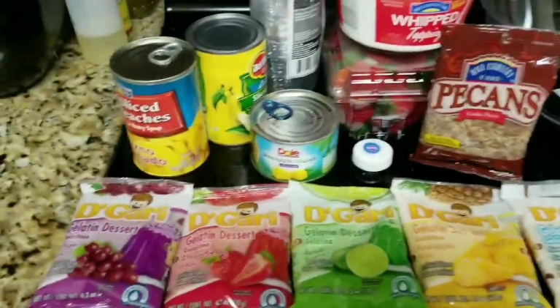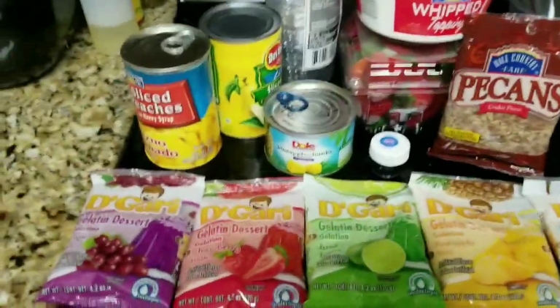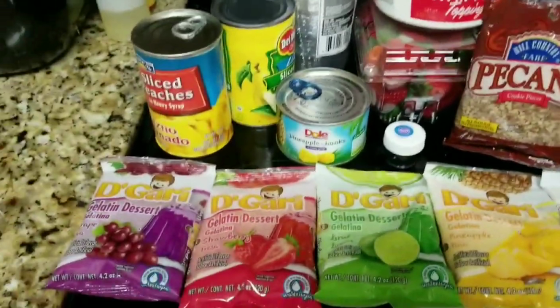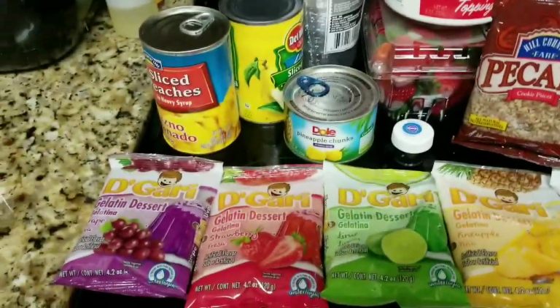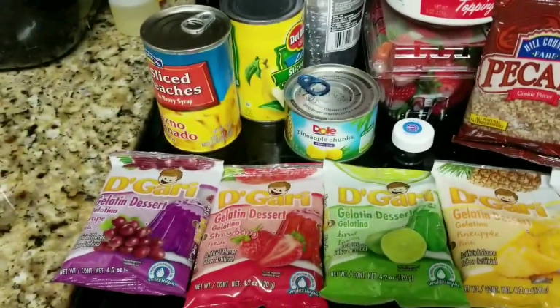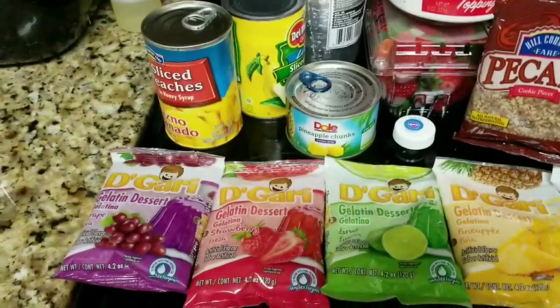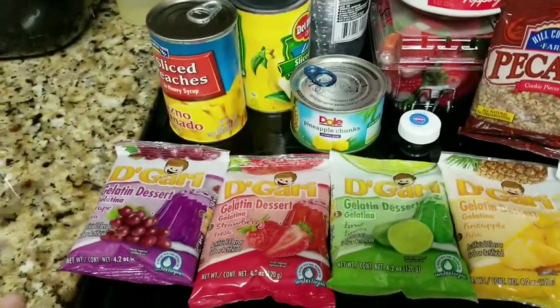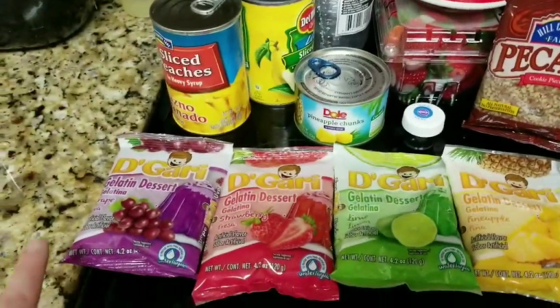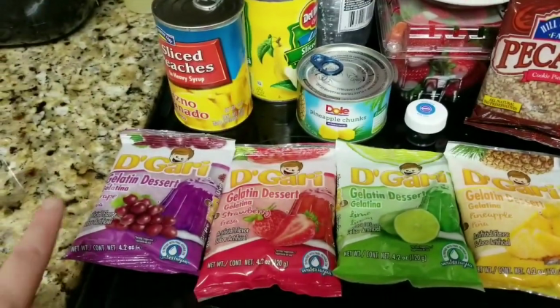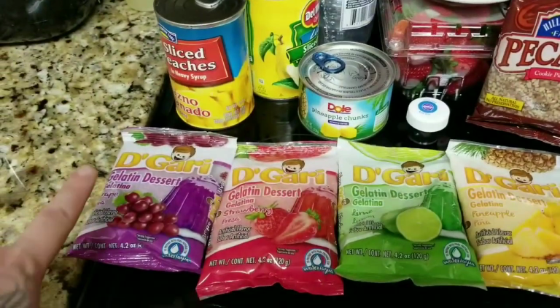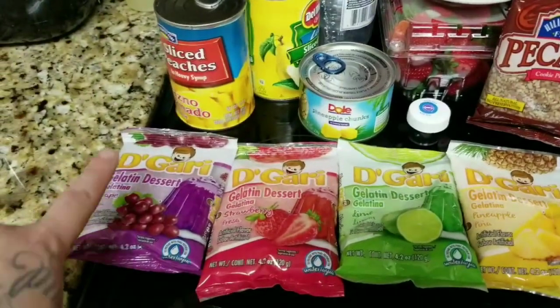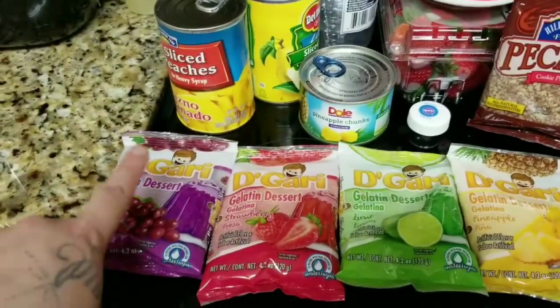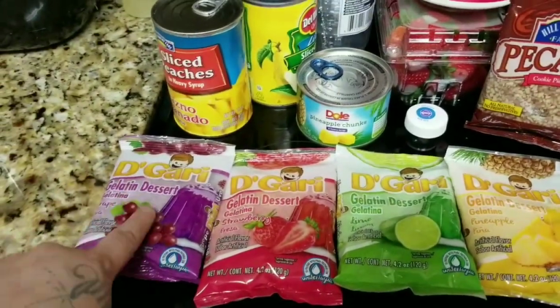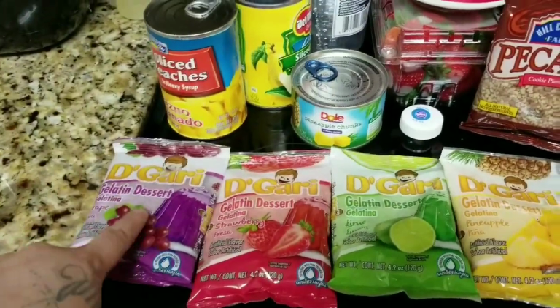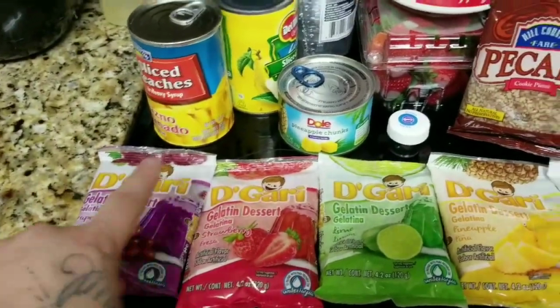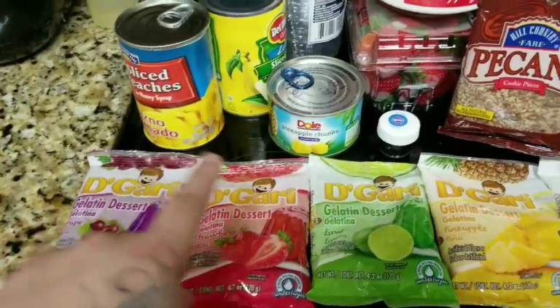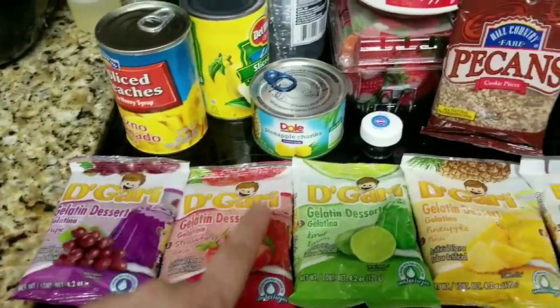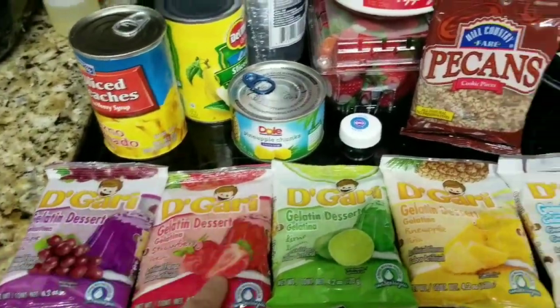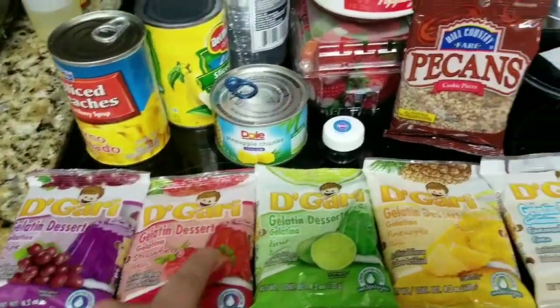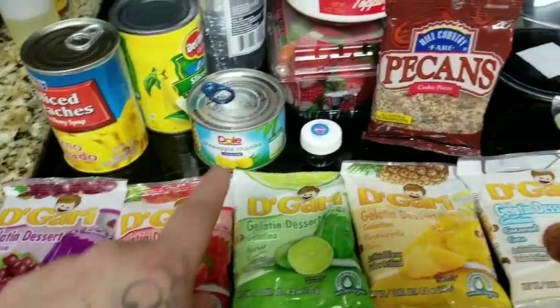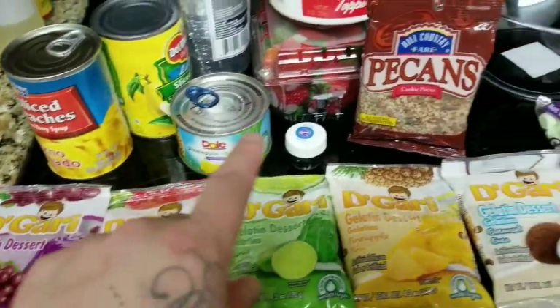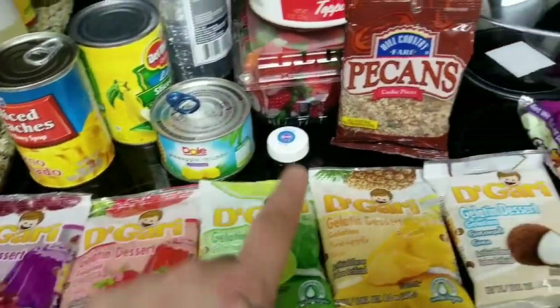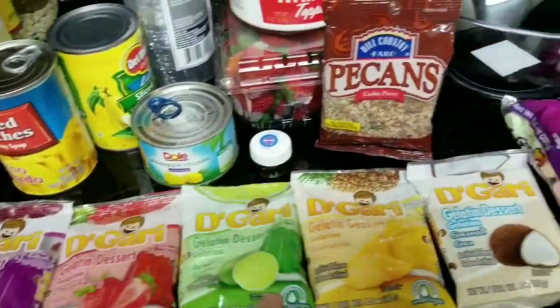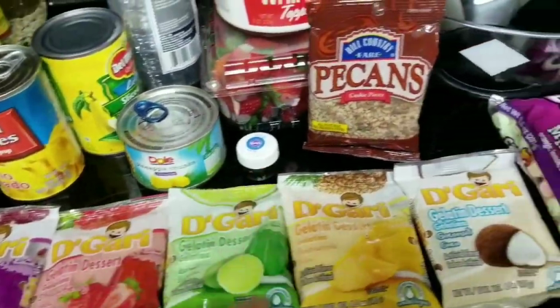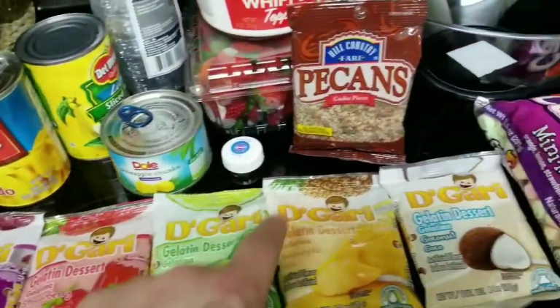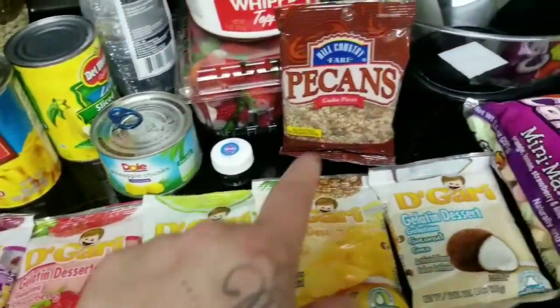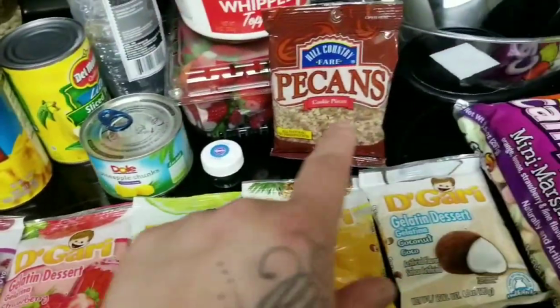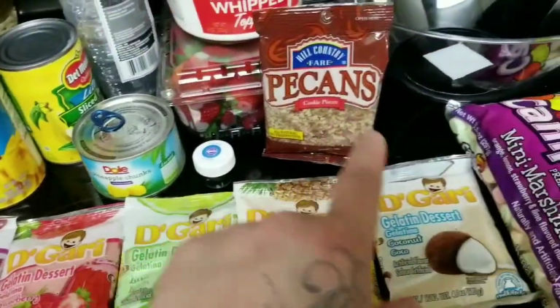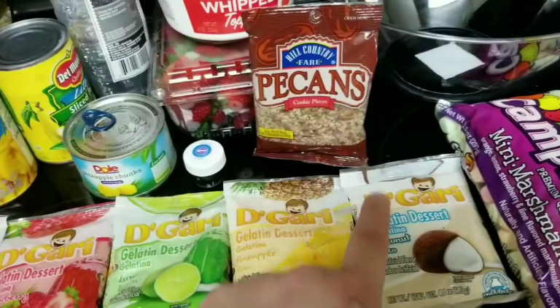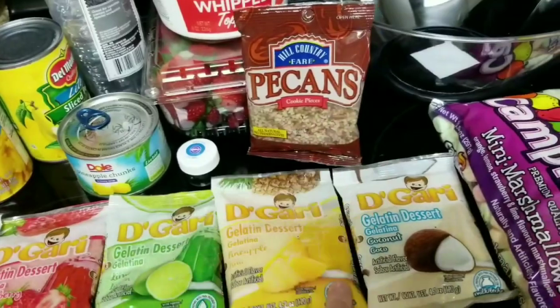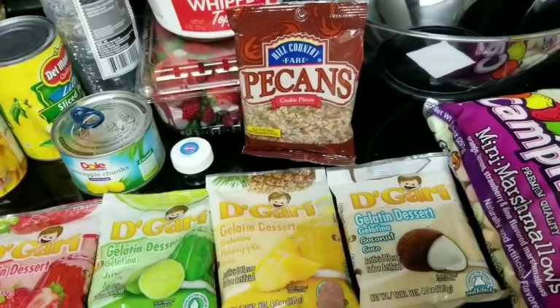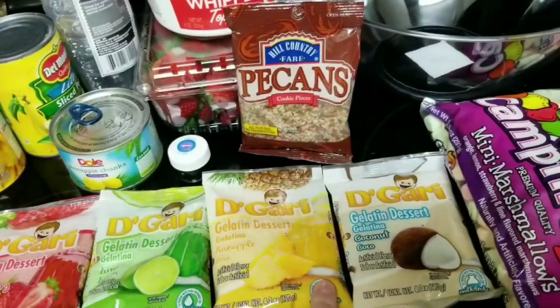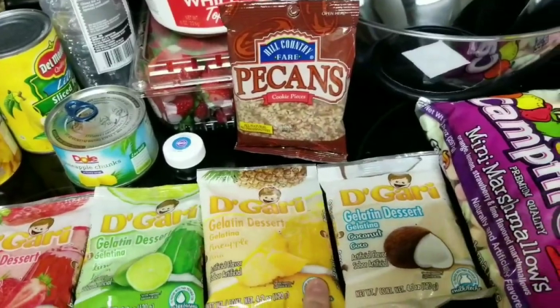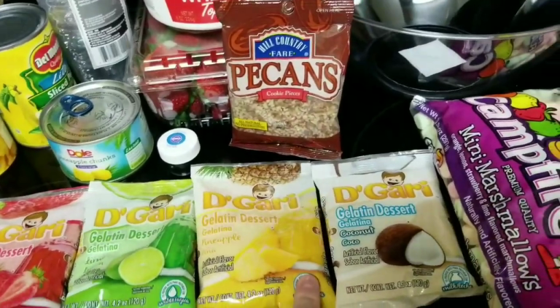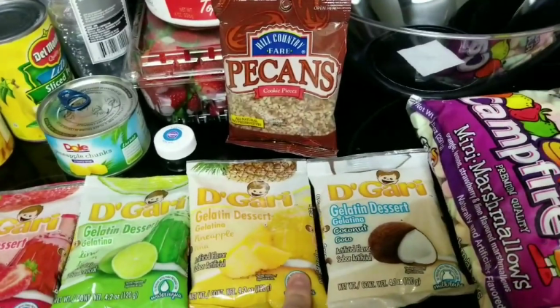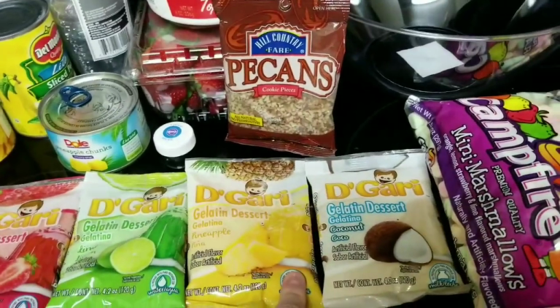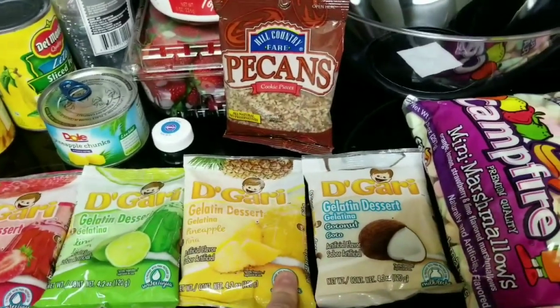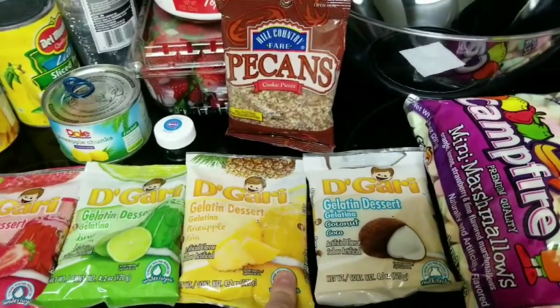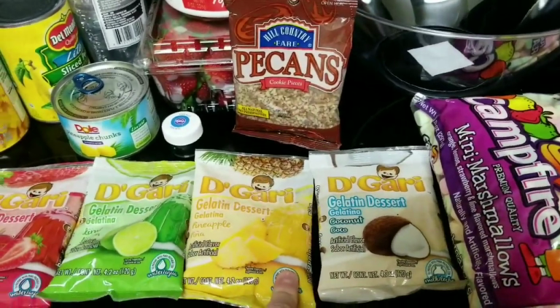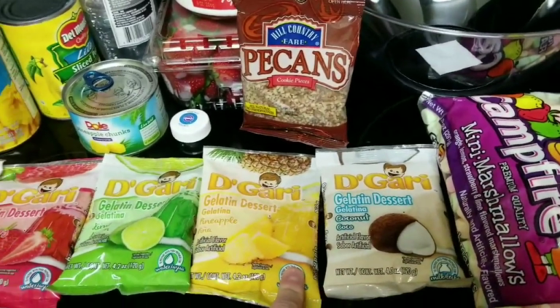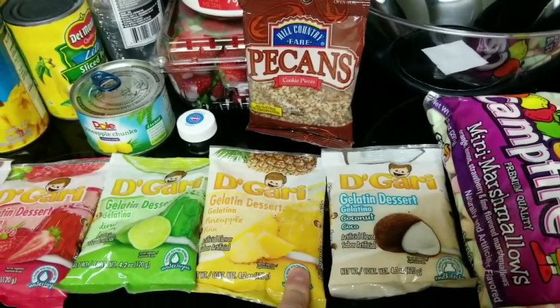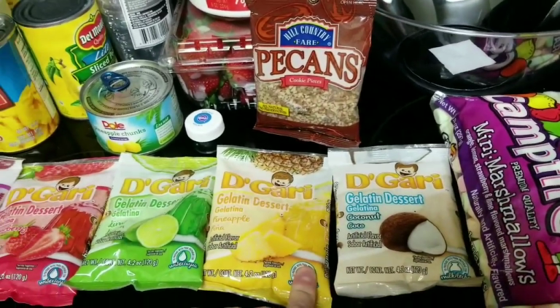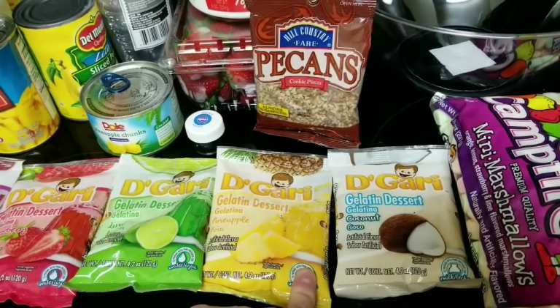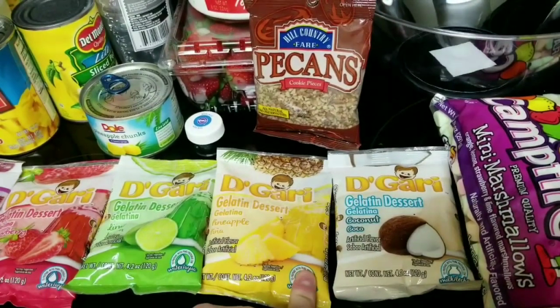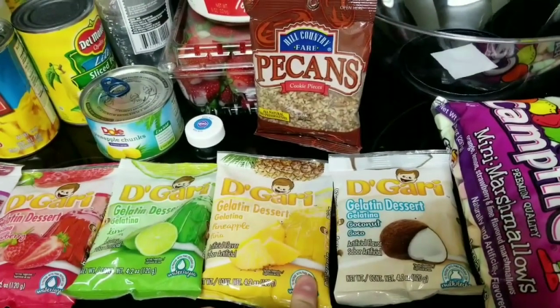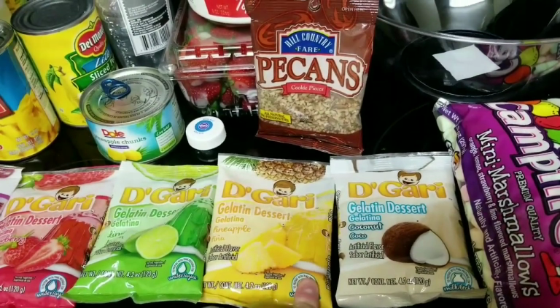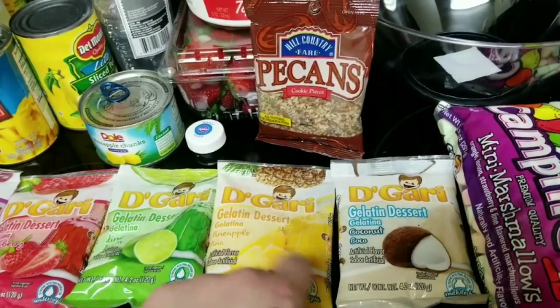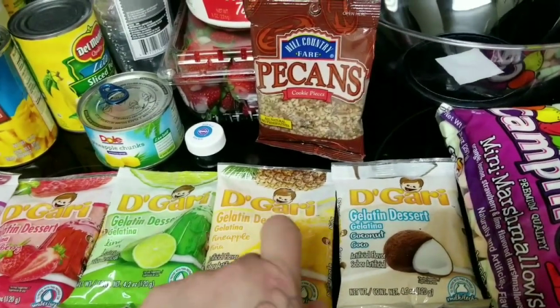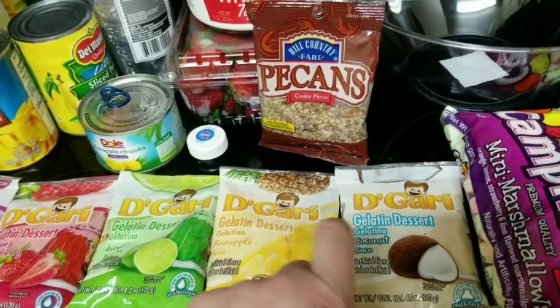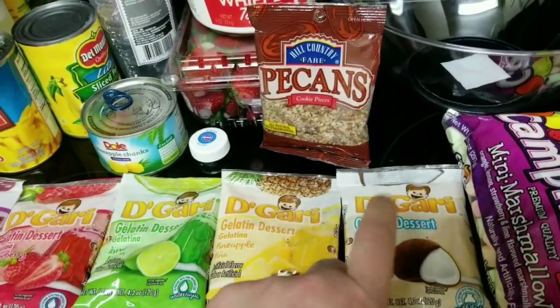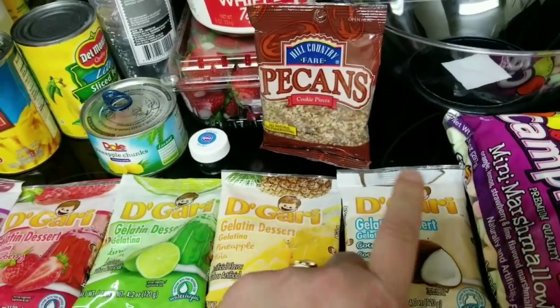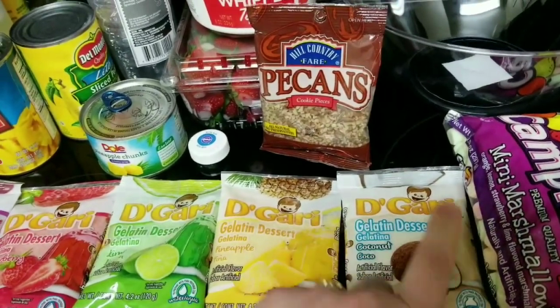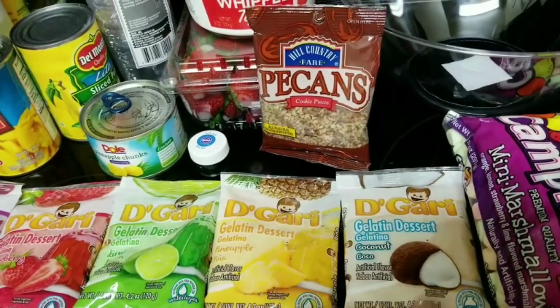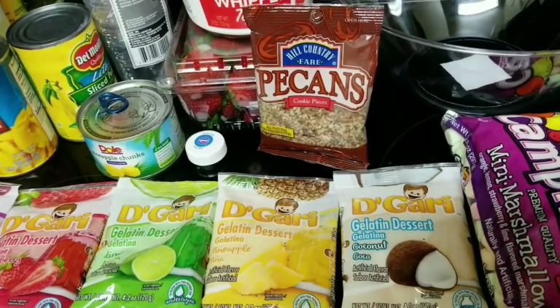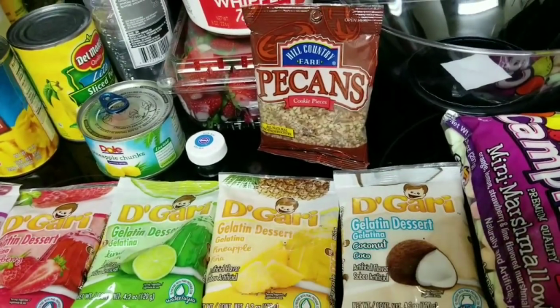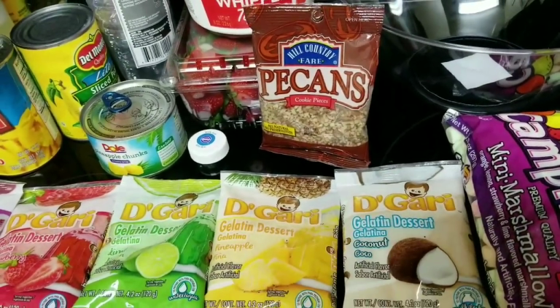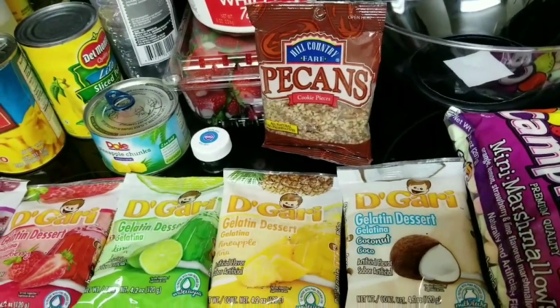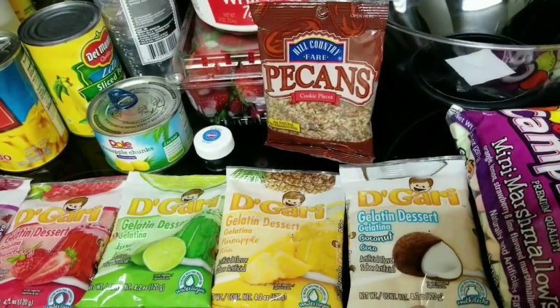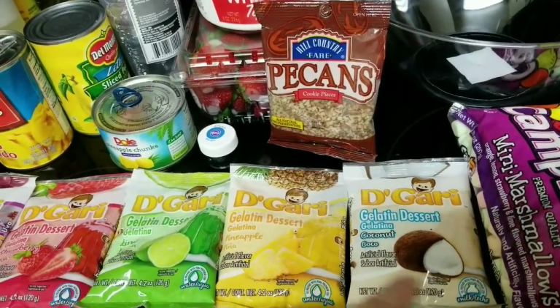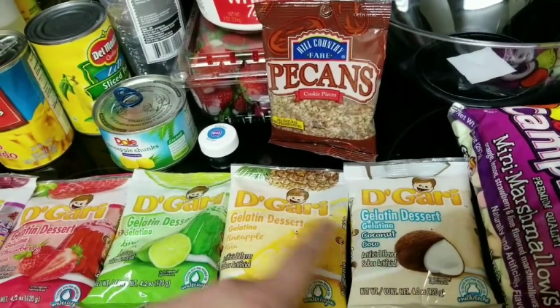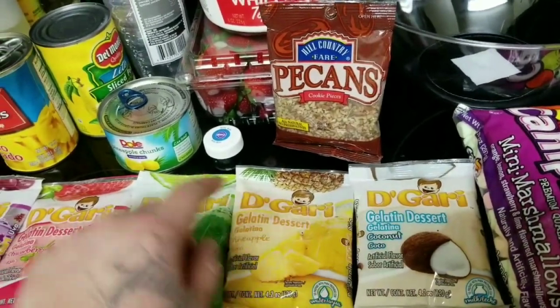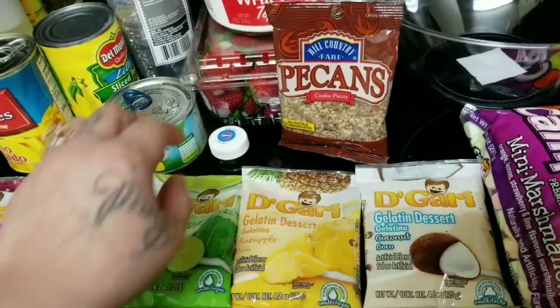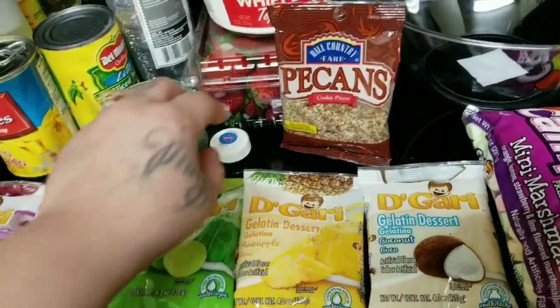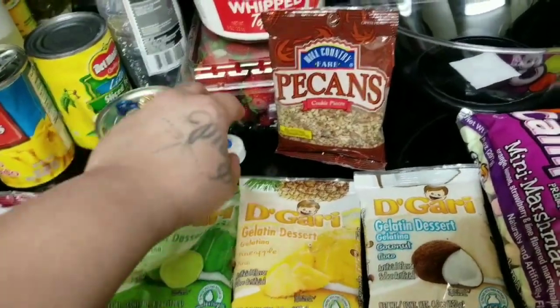For my jello, I'm going to use grapes, strawberry, lime, and pineapple and coconut.